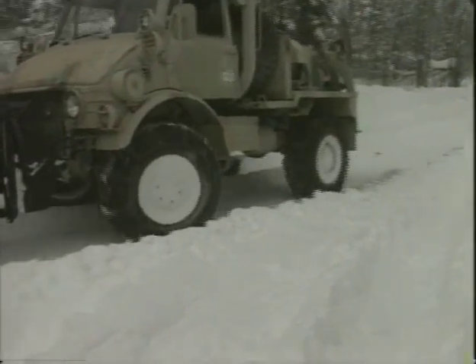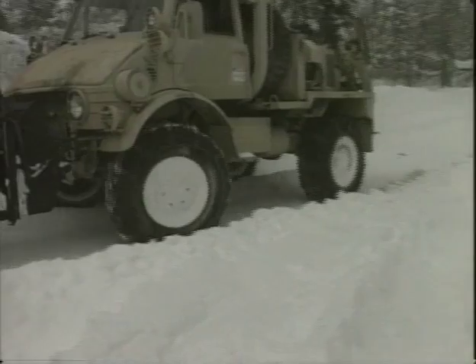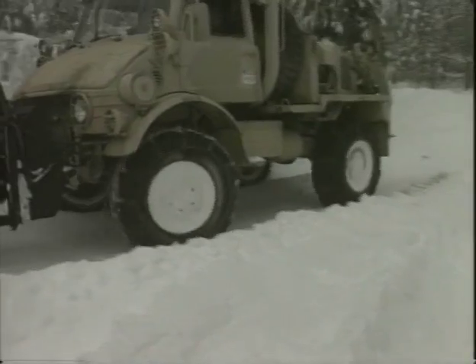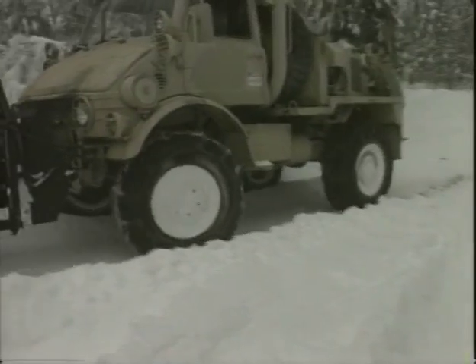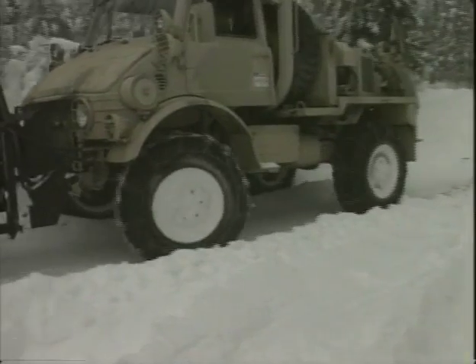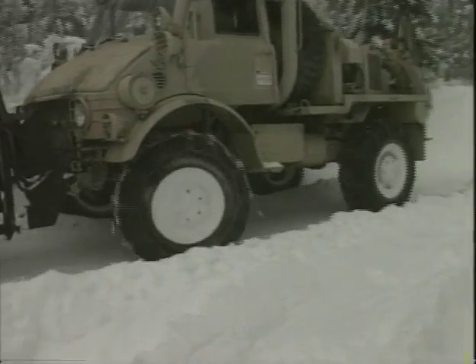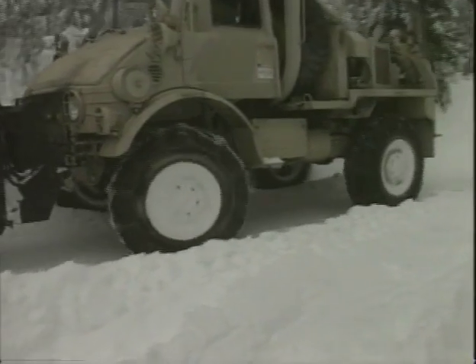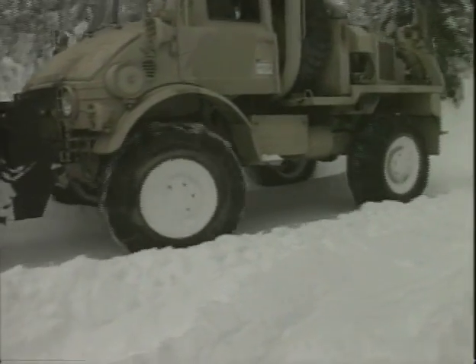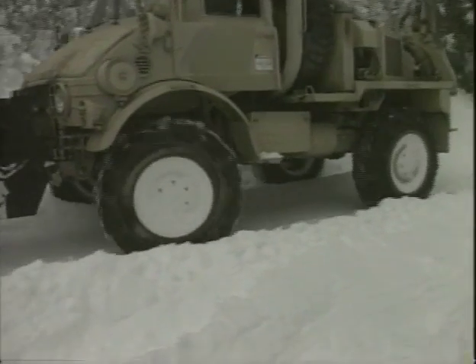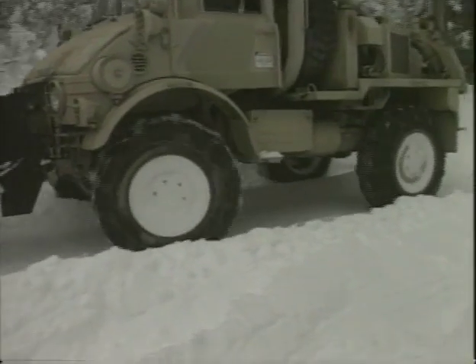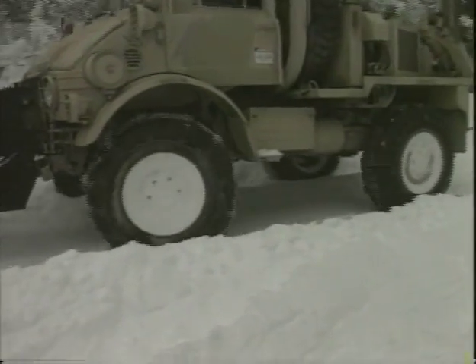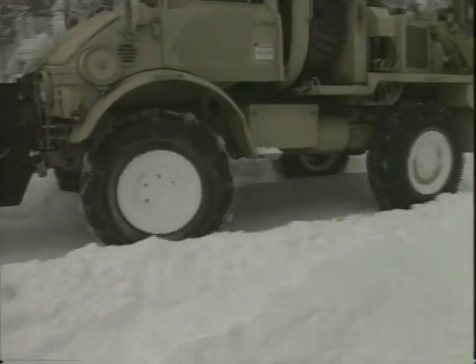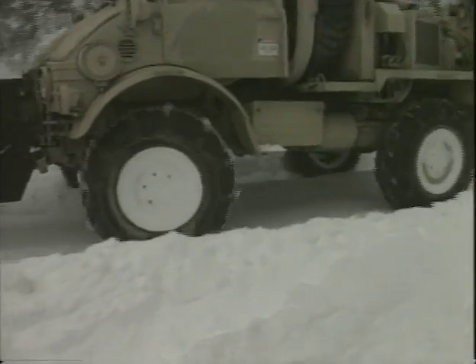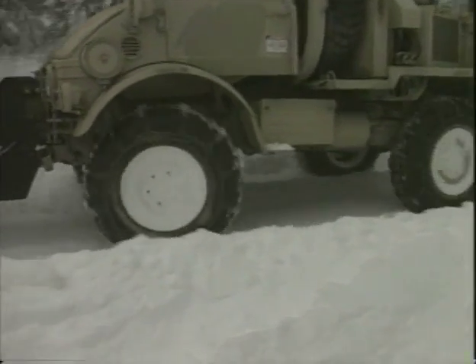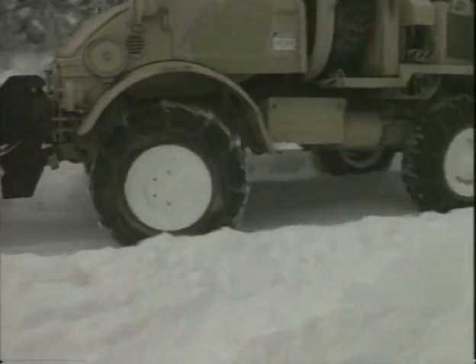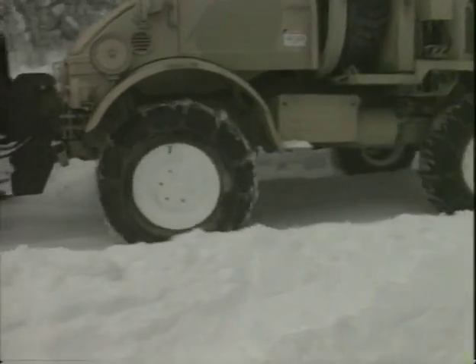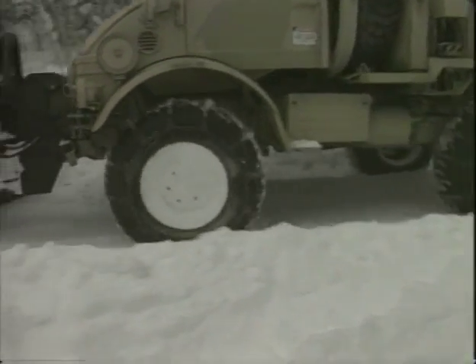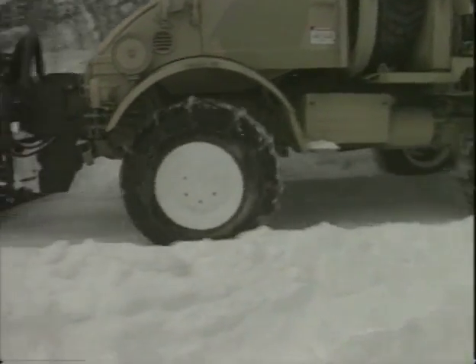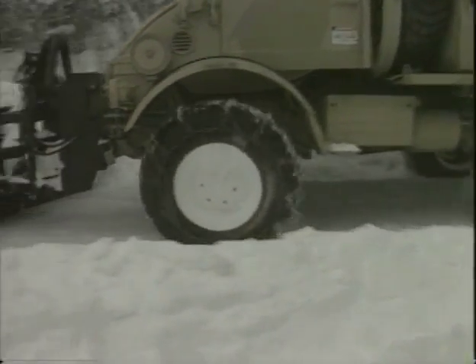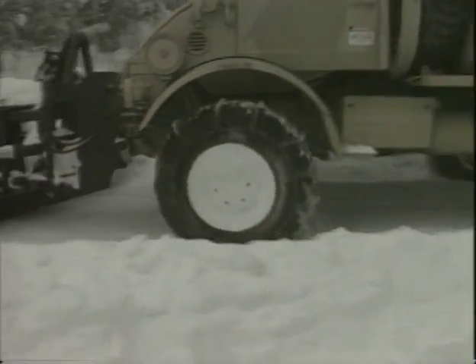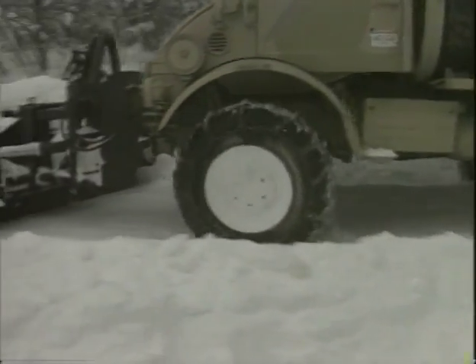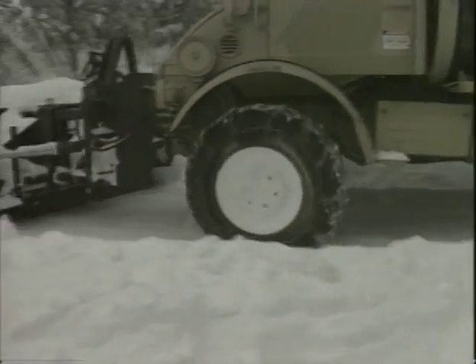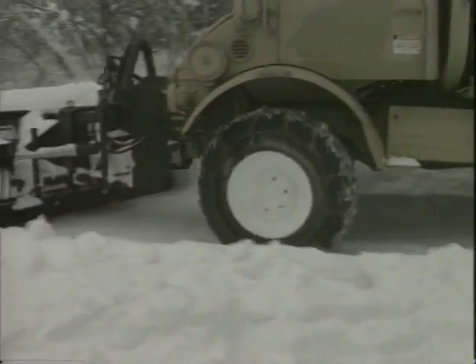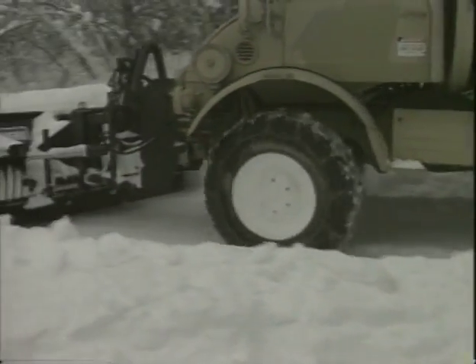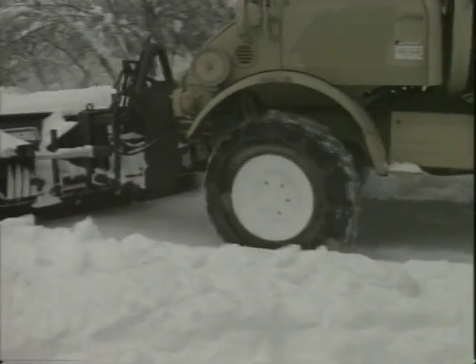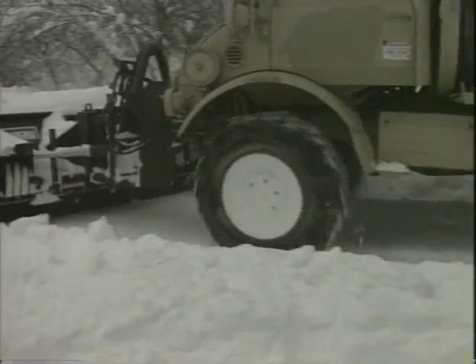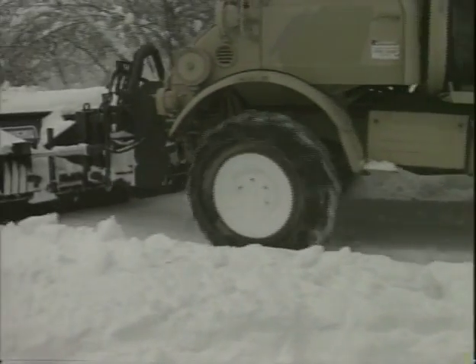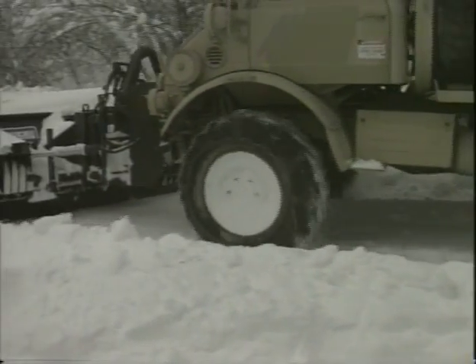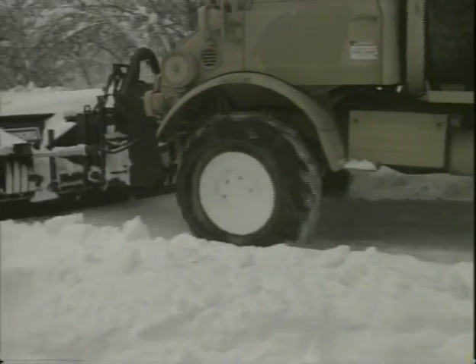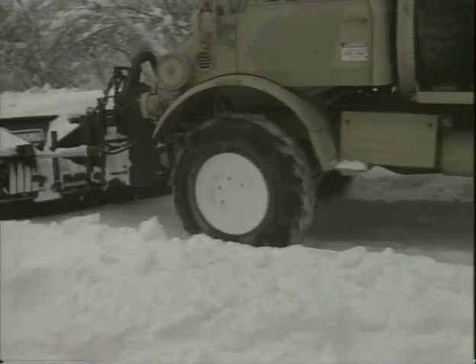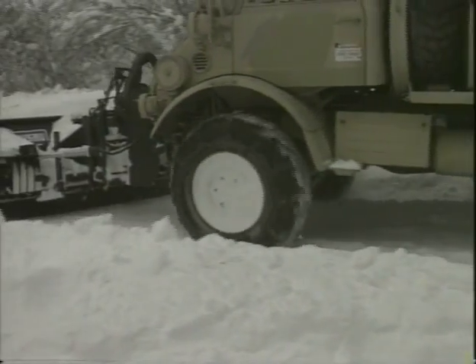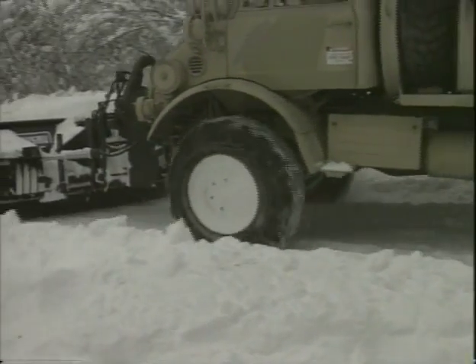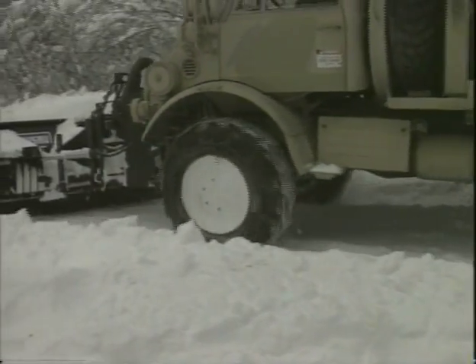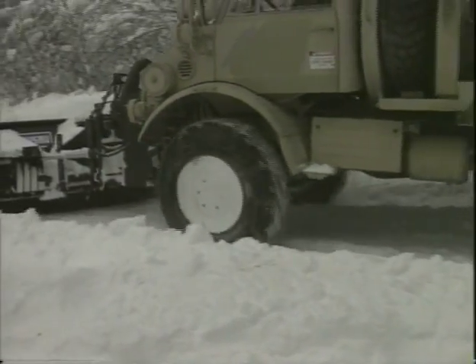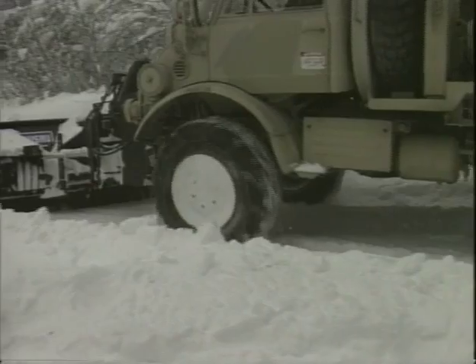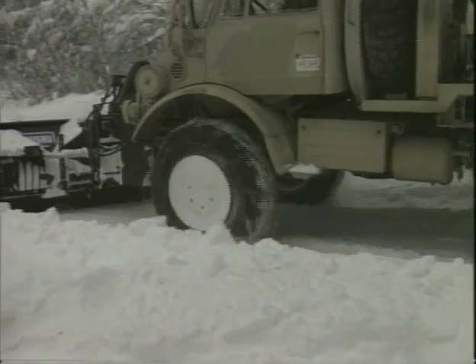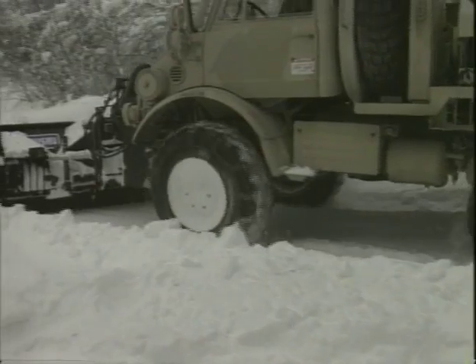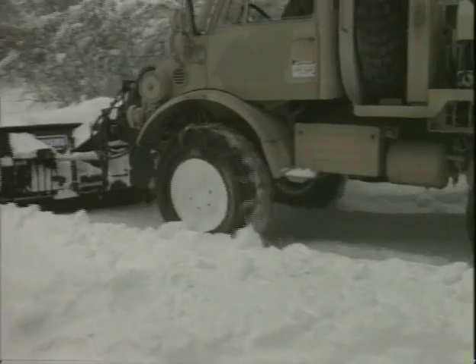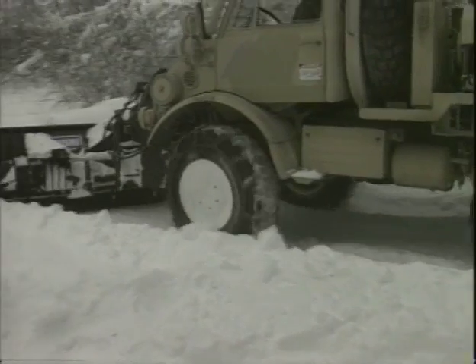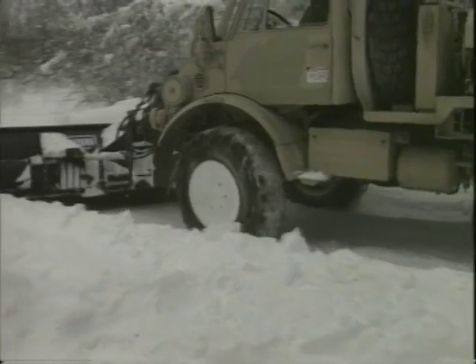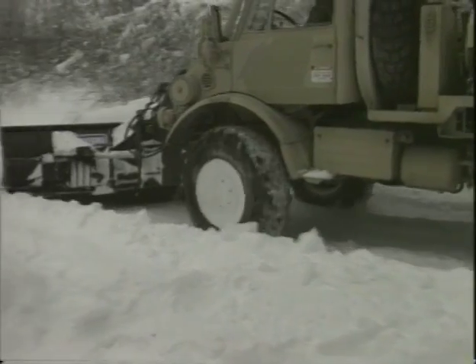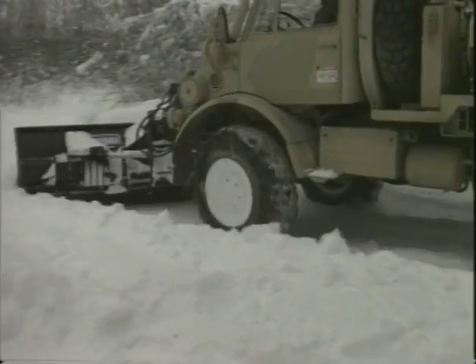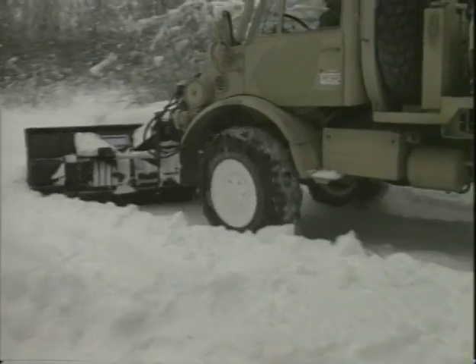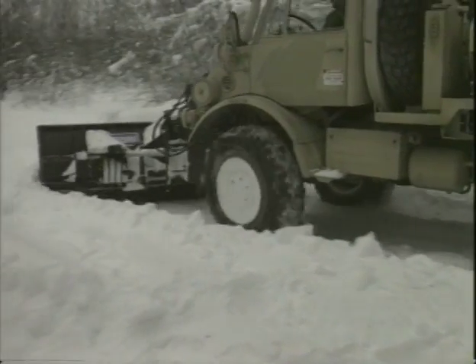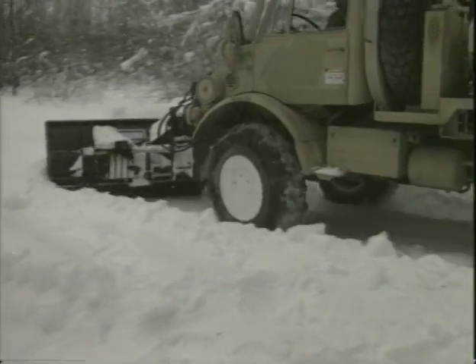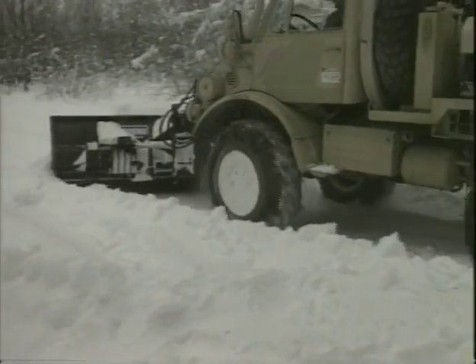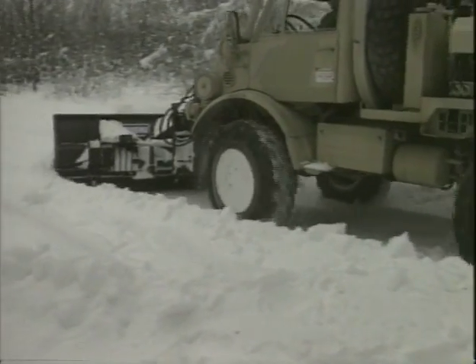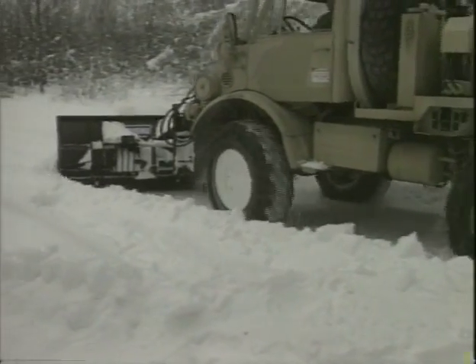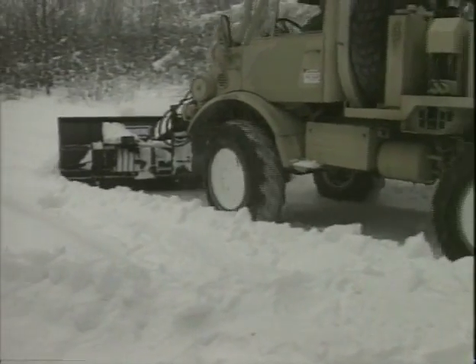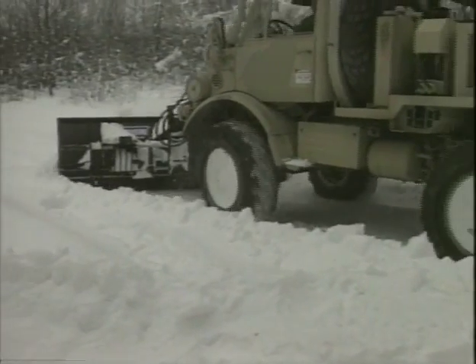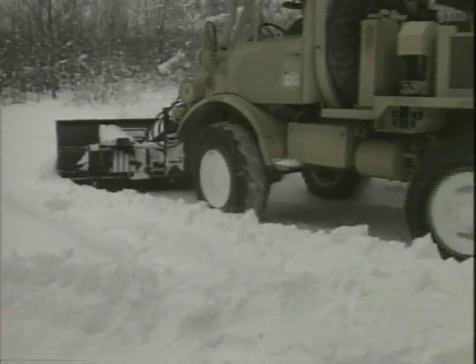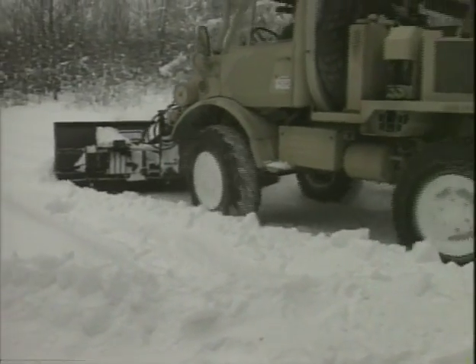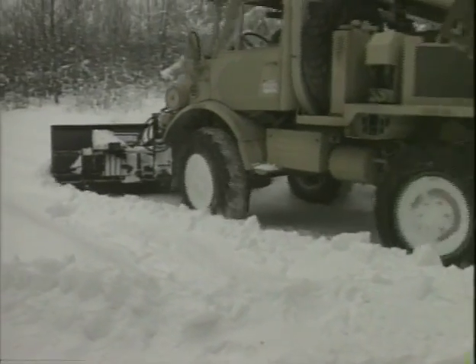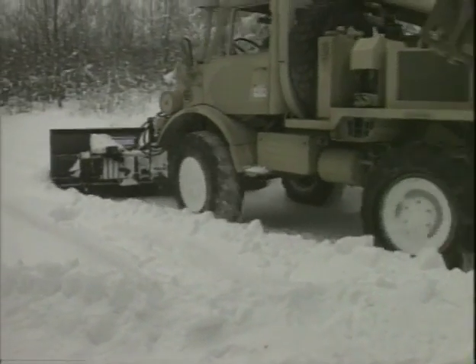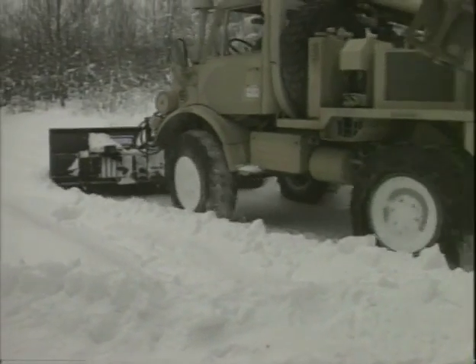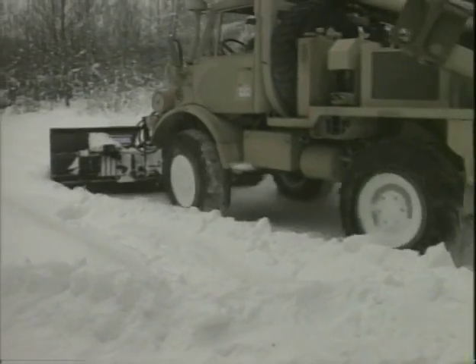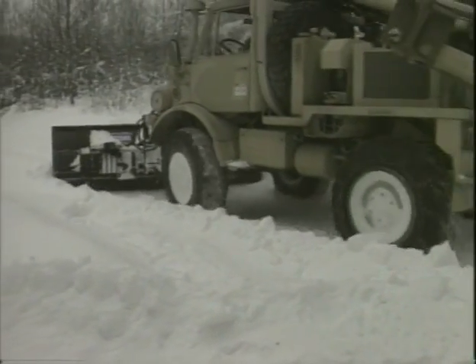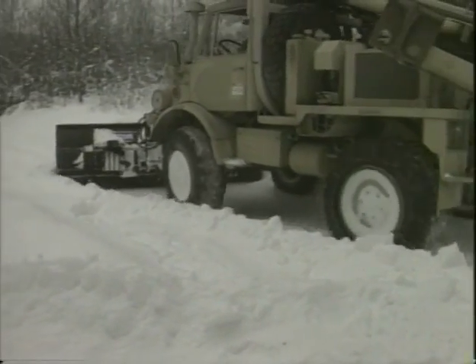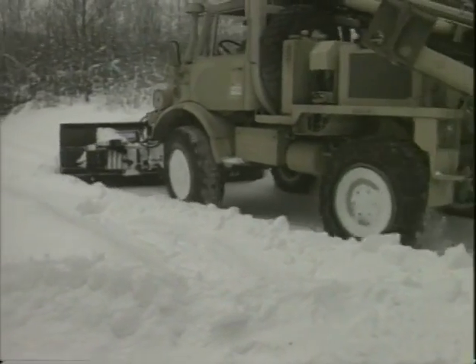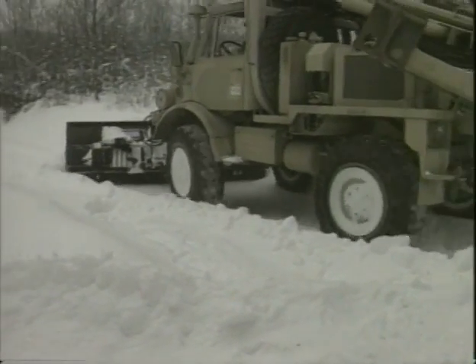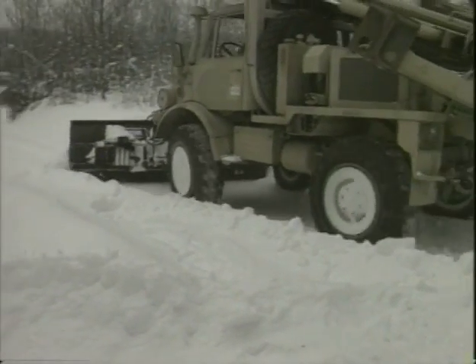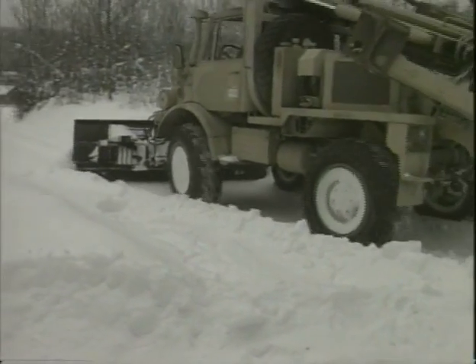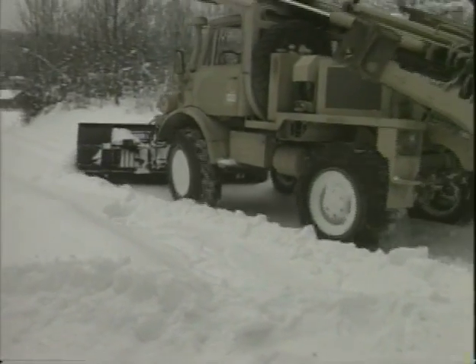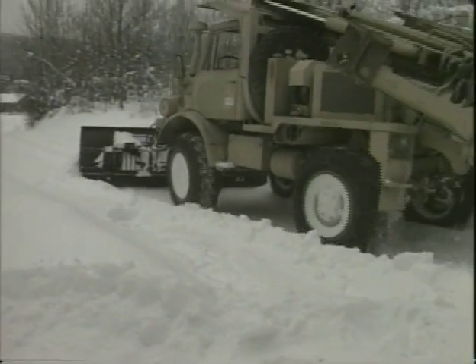When driving with tire chains installed, the maximum safe speed is 15 miles per hour. When plowing snow, the maximum safe speed is 10 miles per hour.